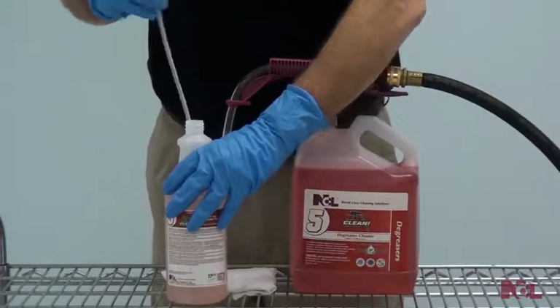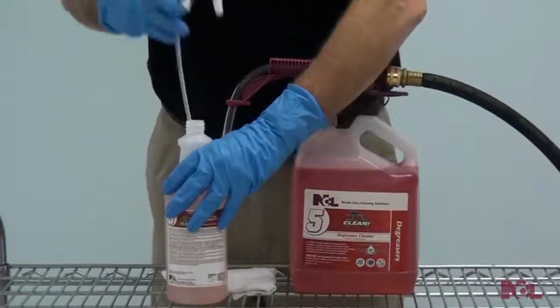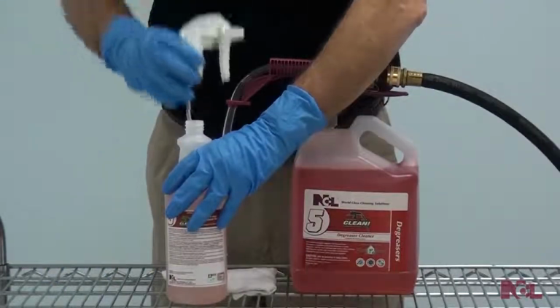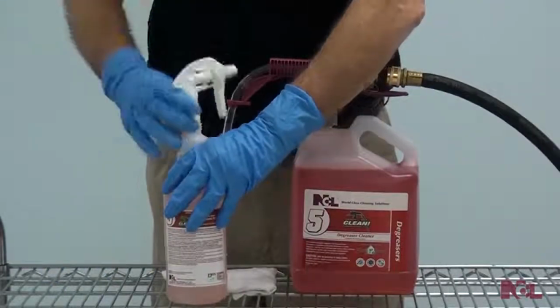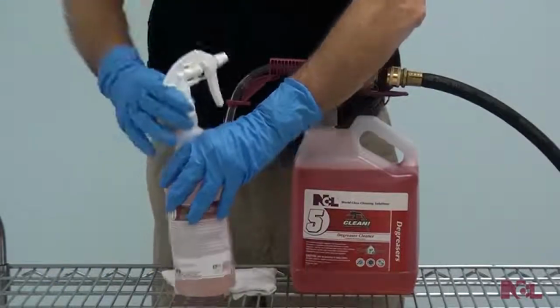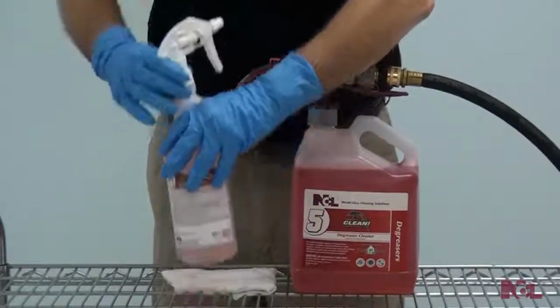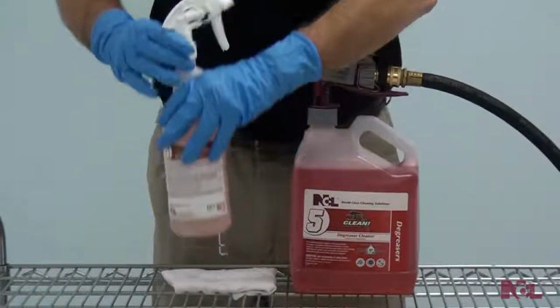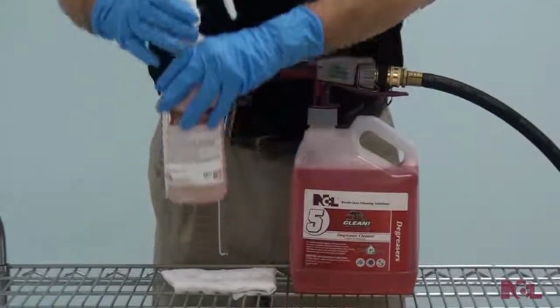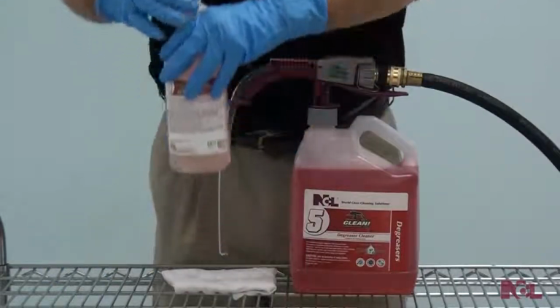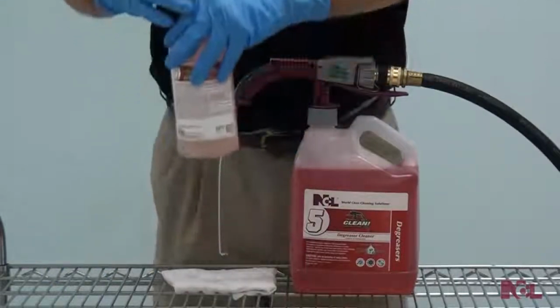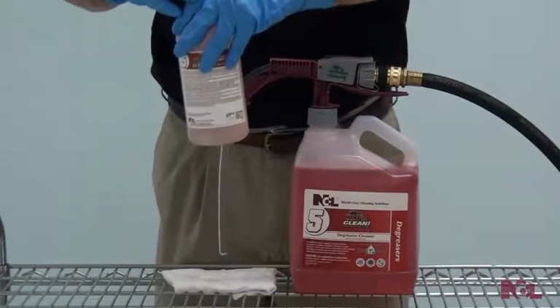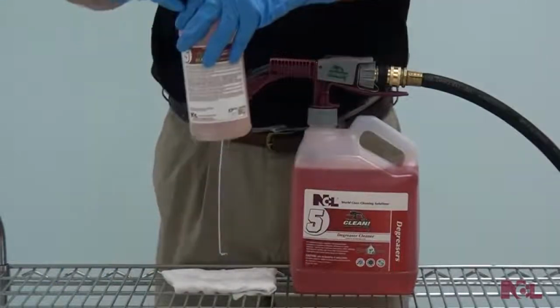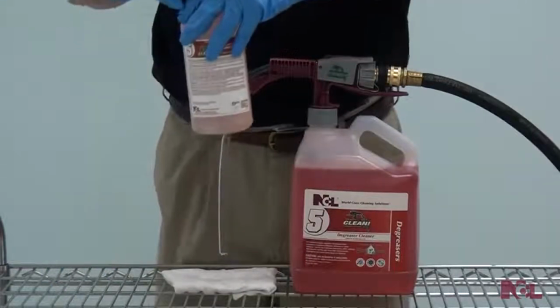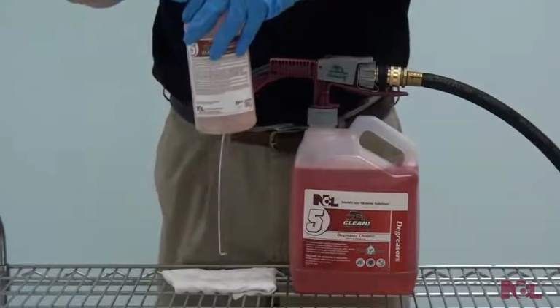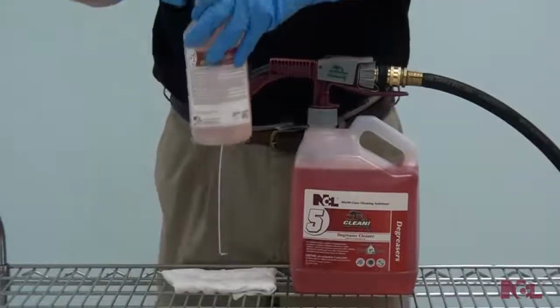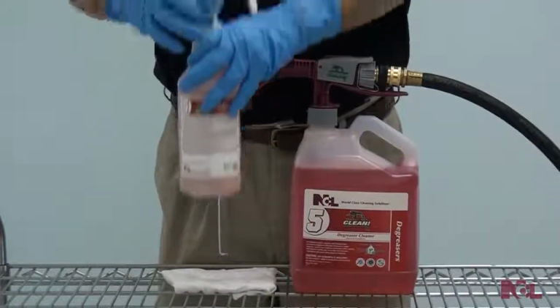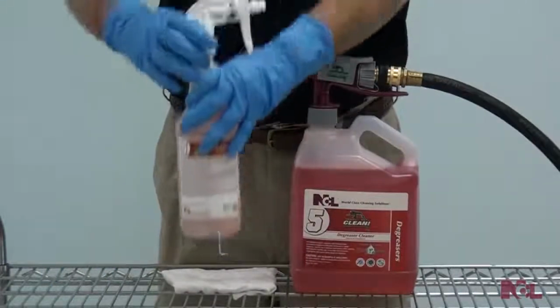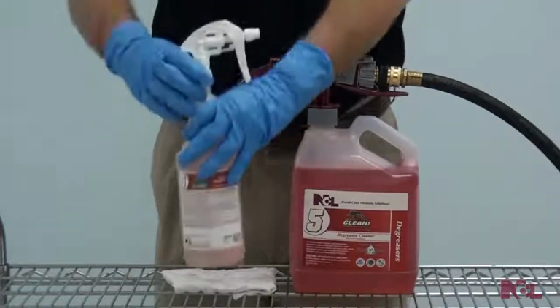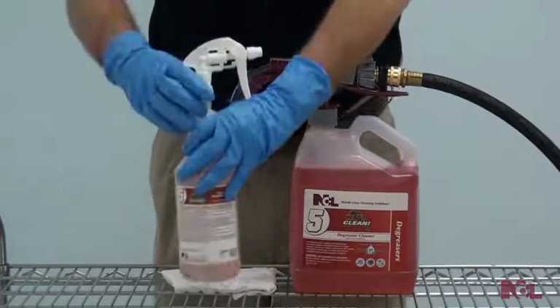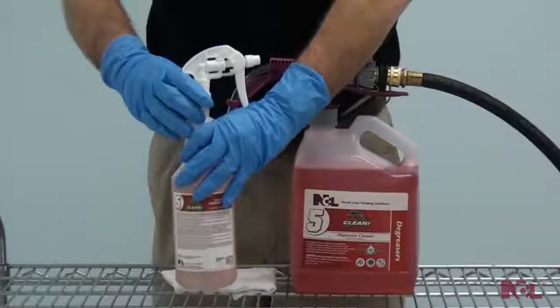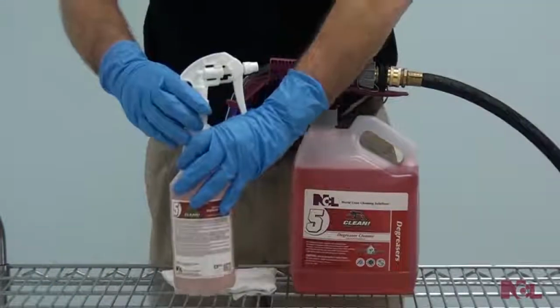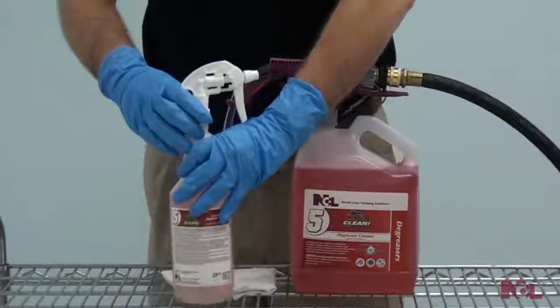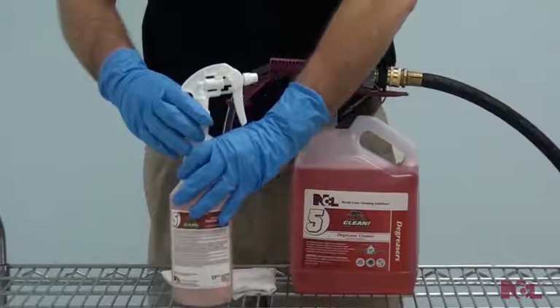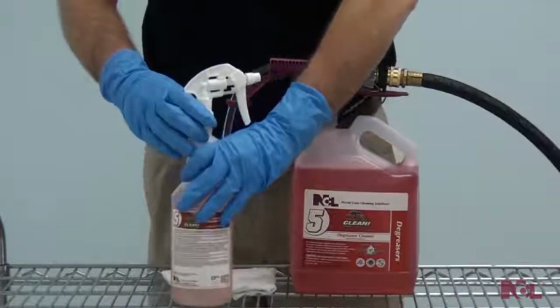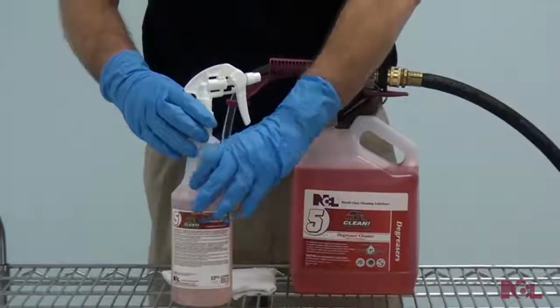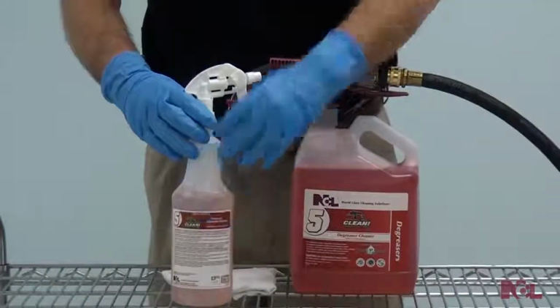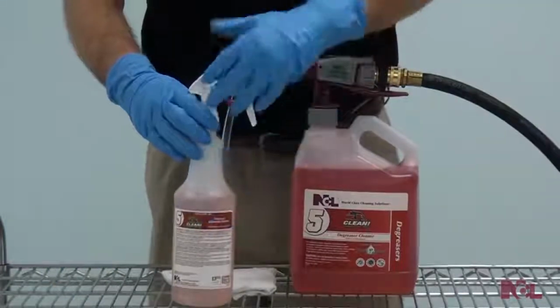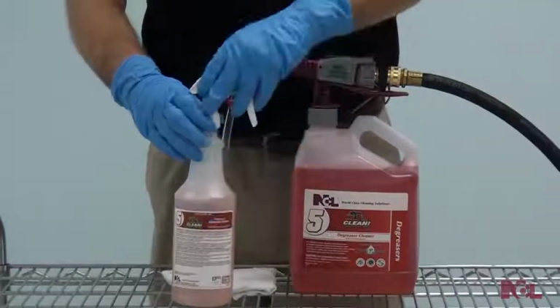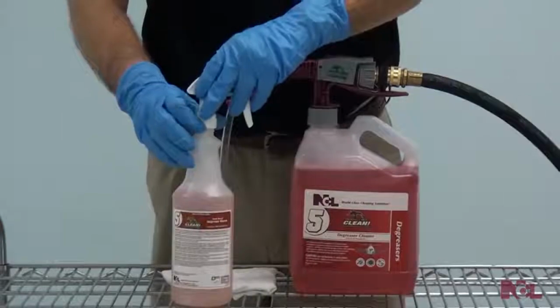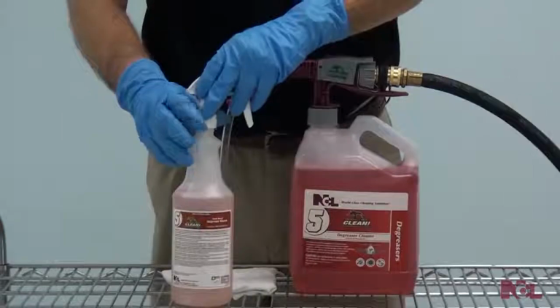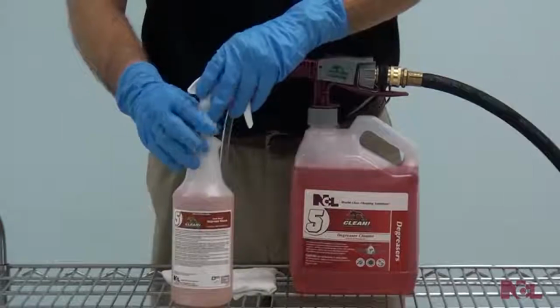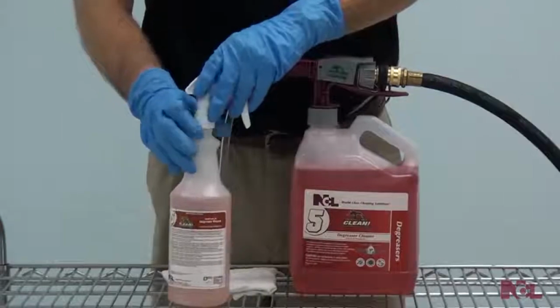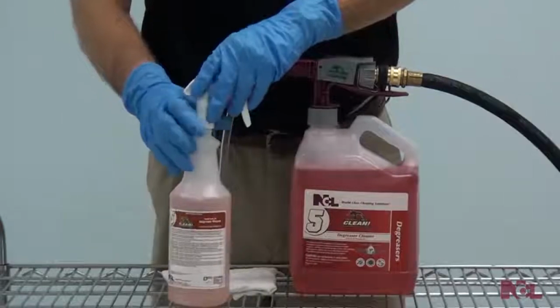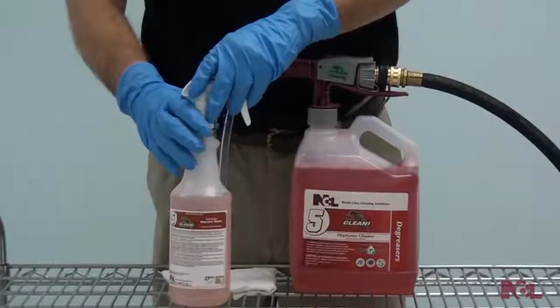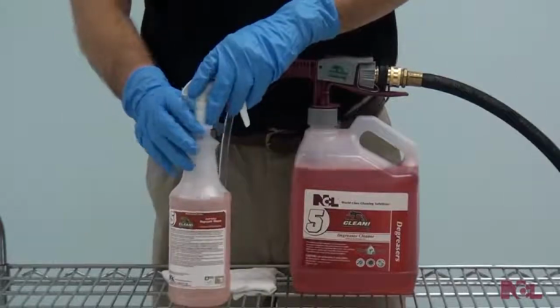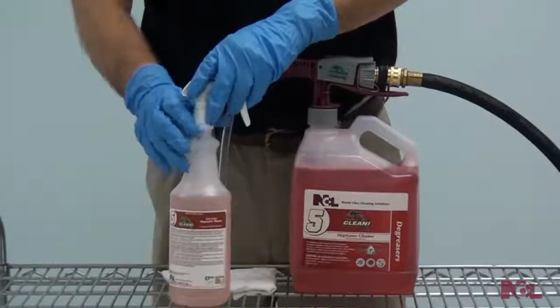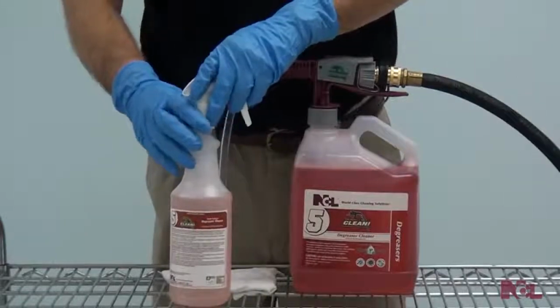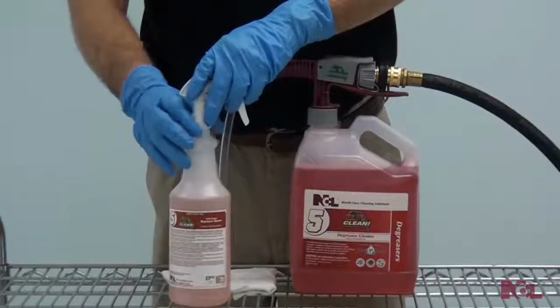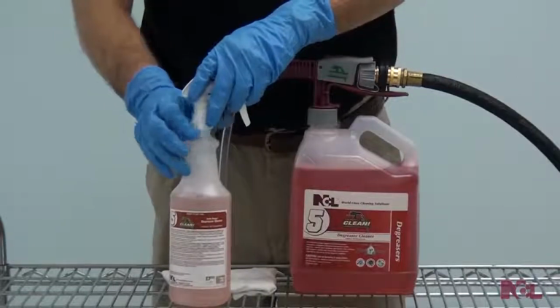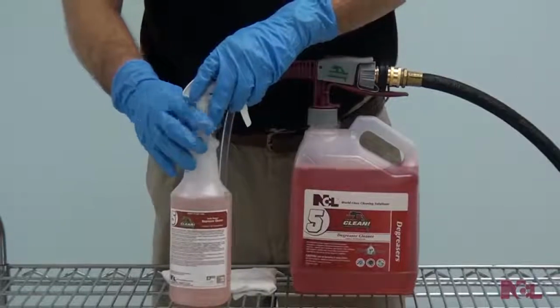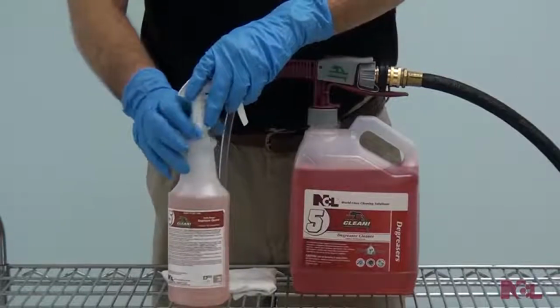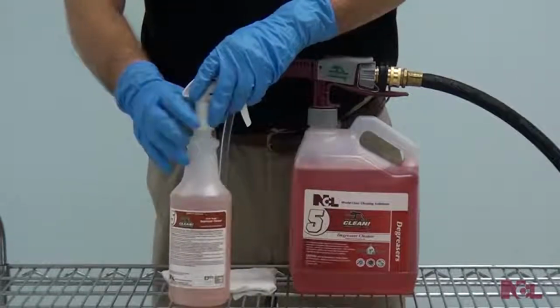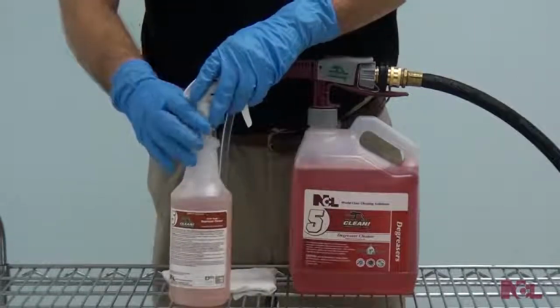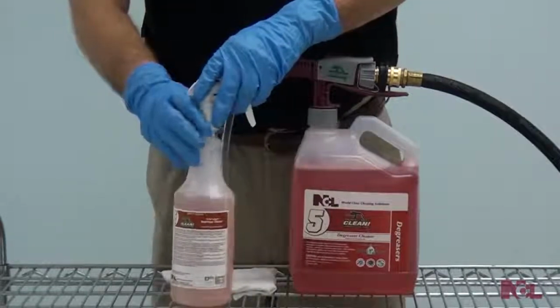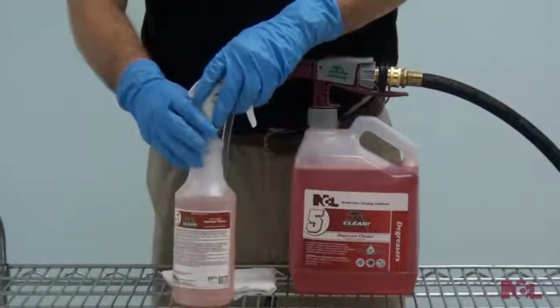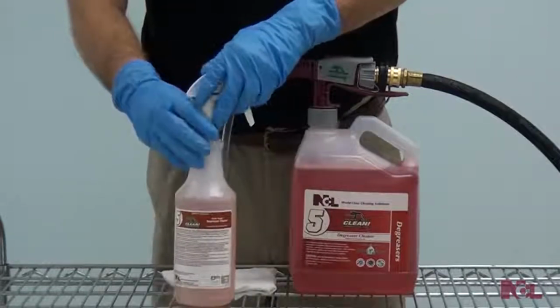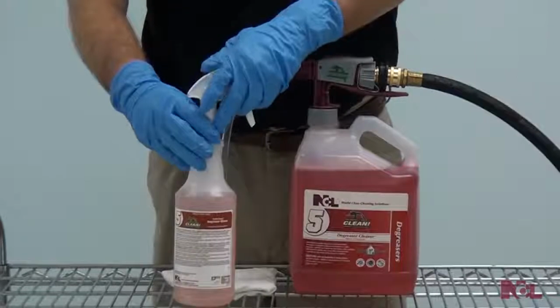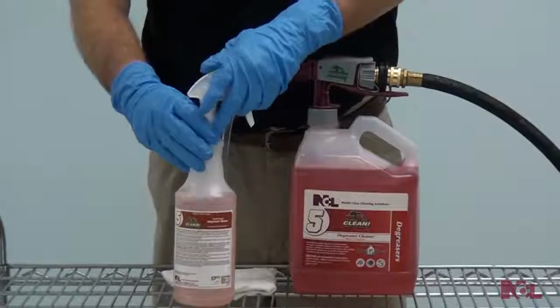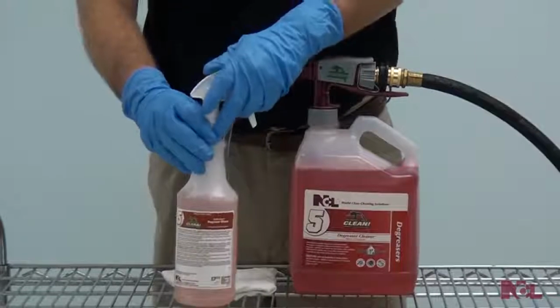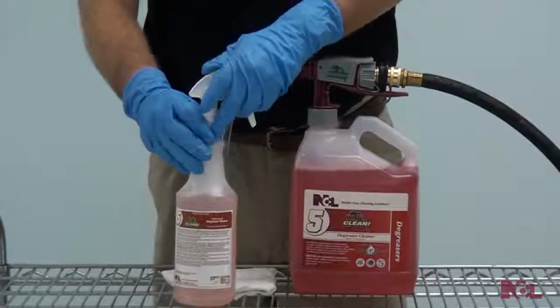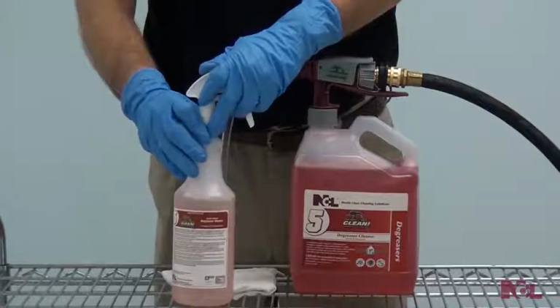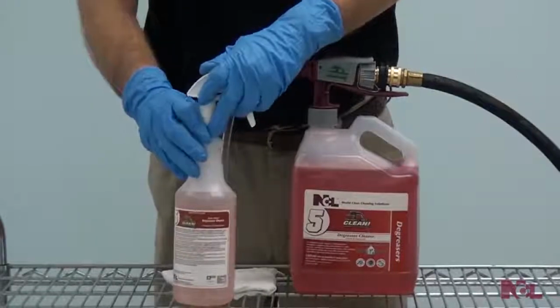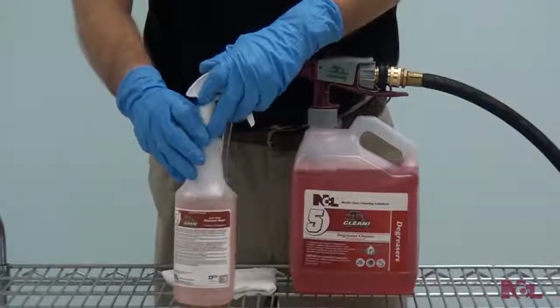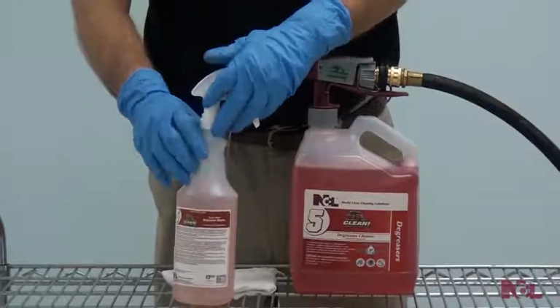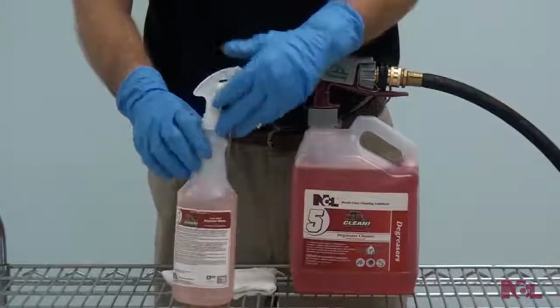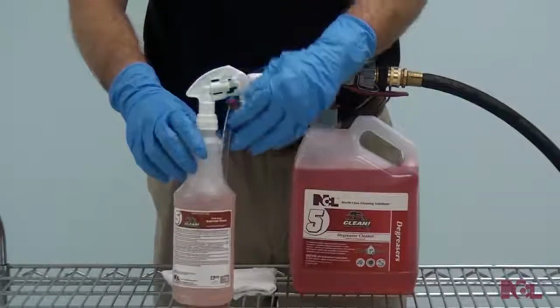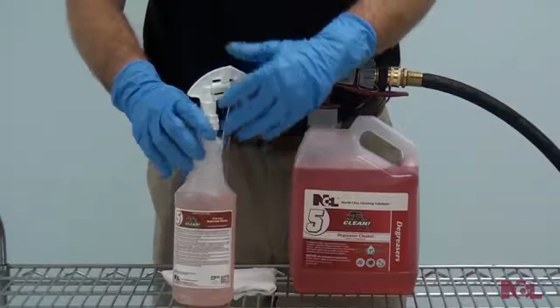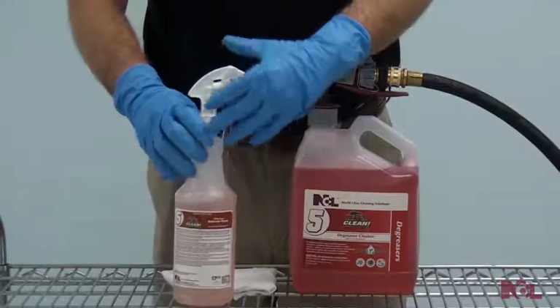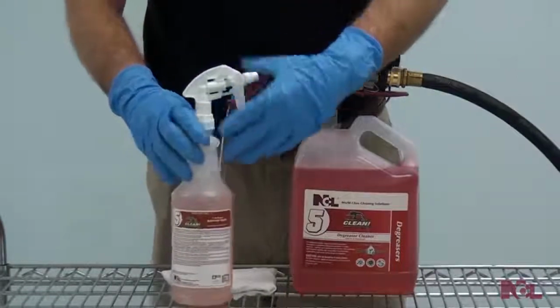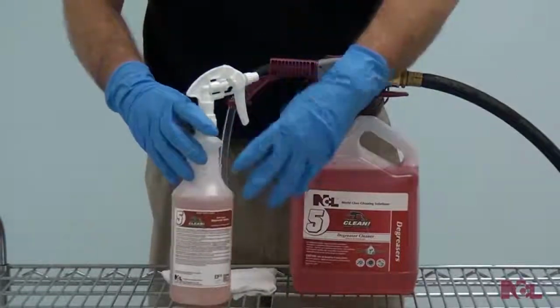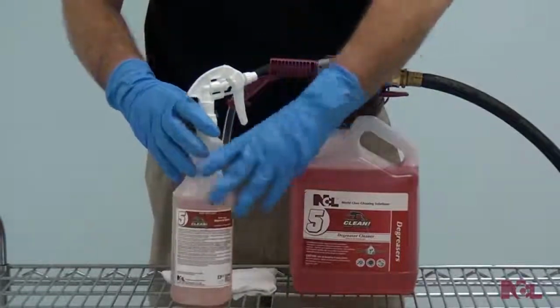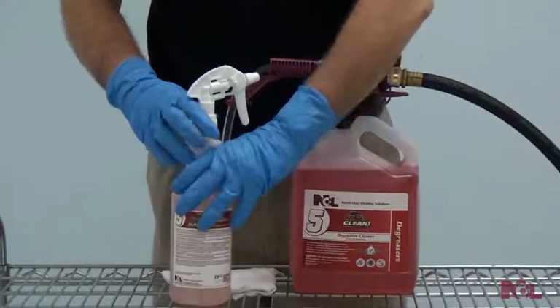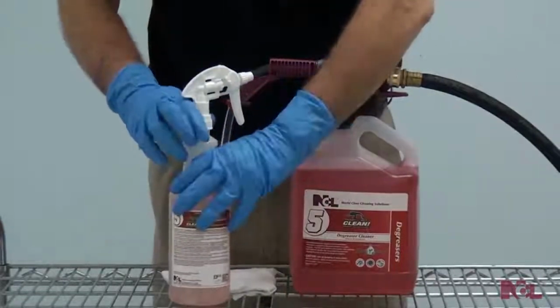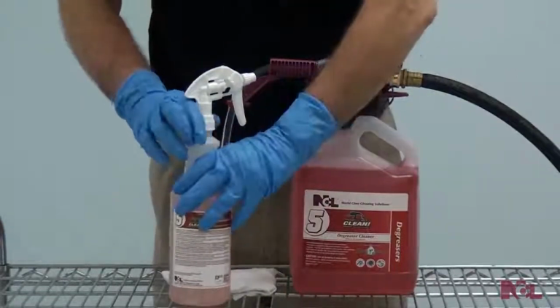Once you get started with Ready, Set, Clean, you will see the vast variety of cleaning options available to you and your staff.